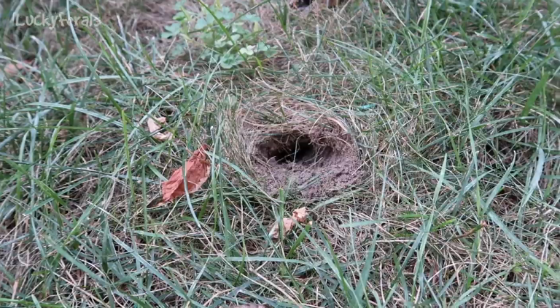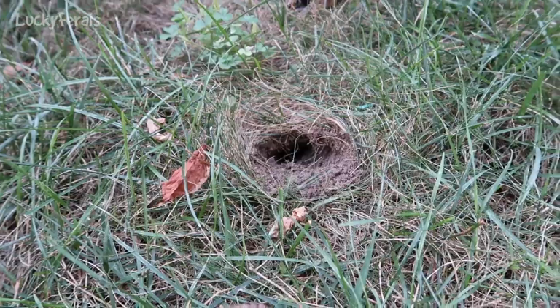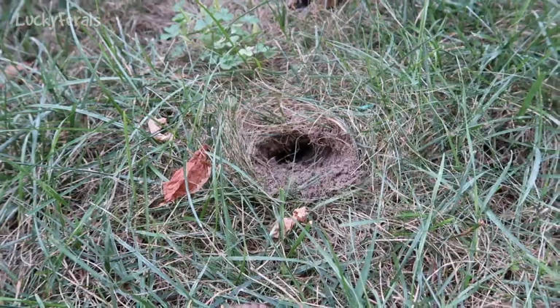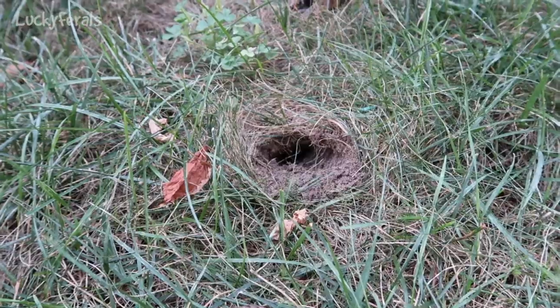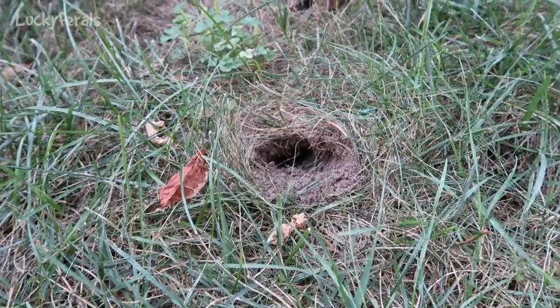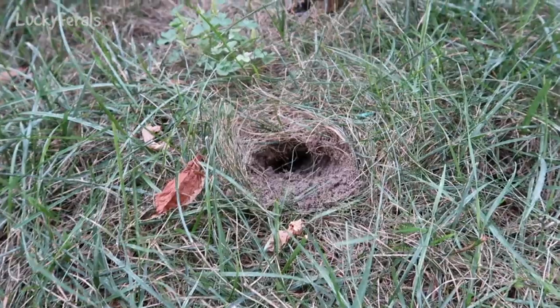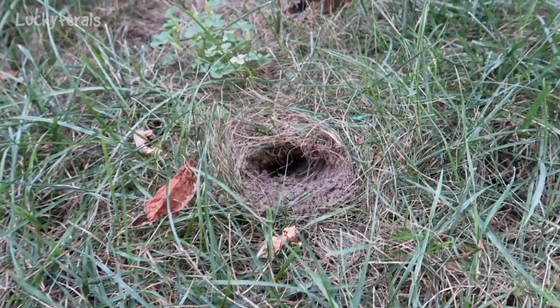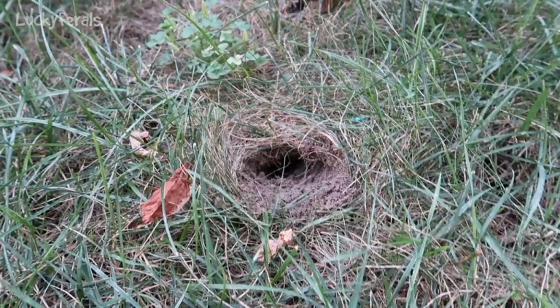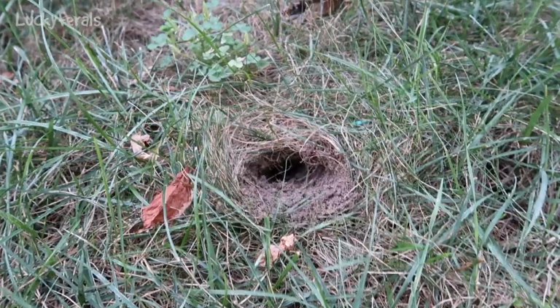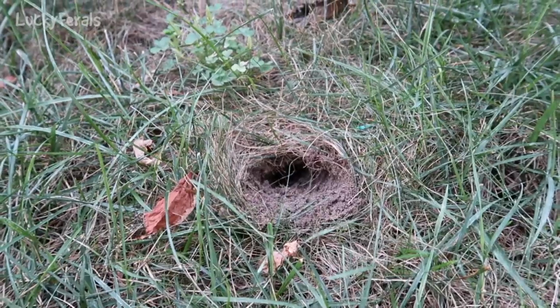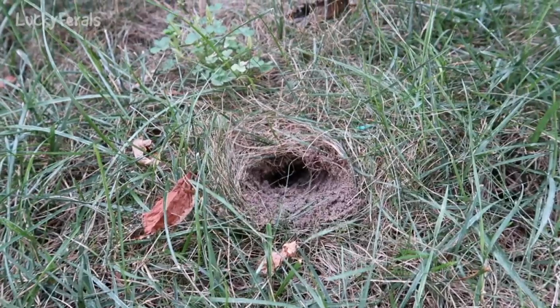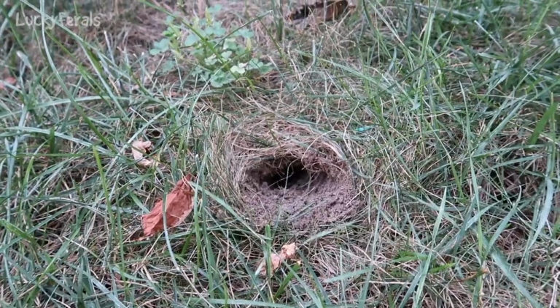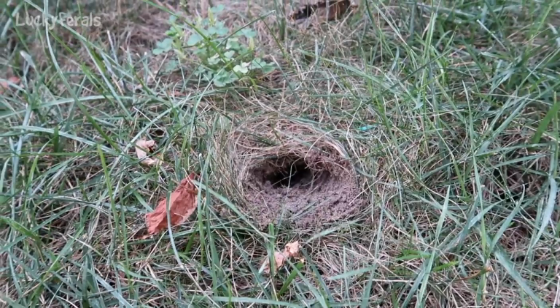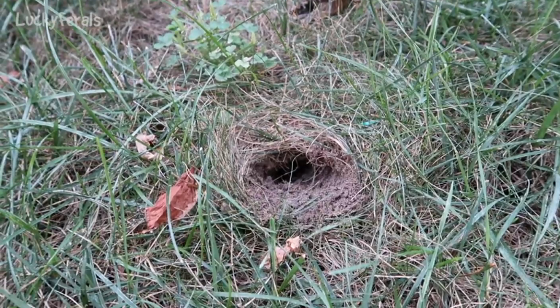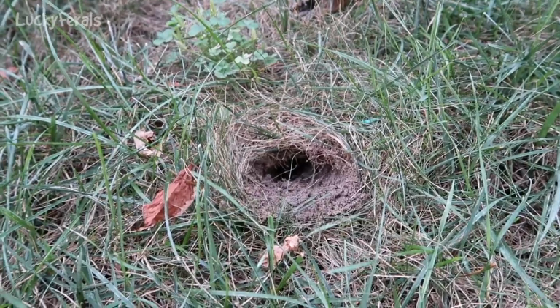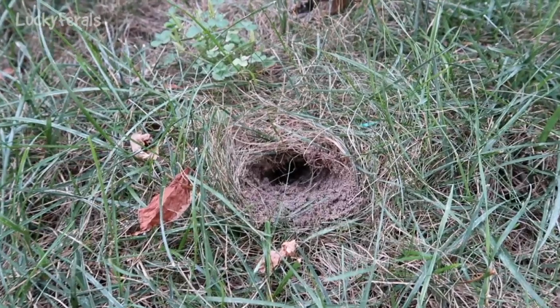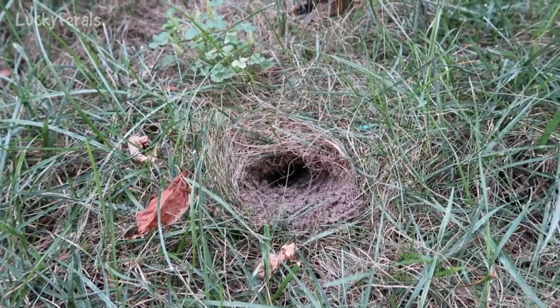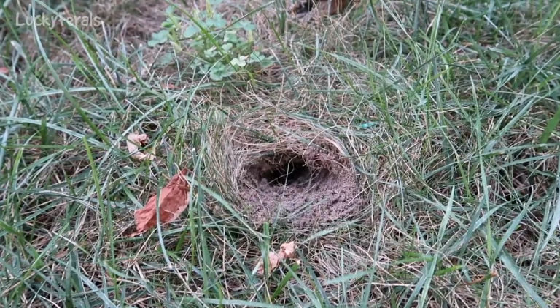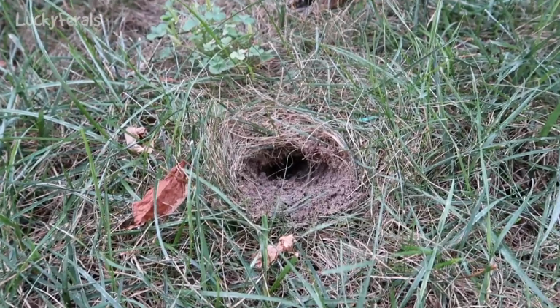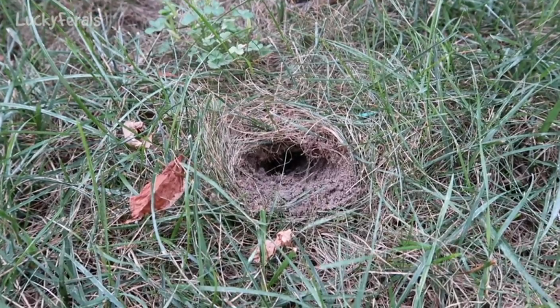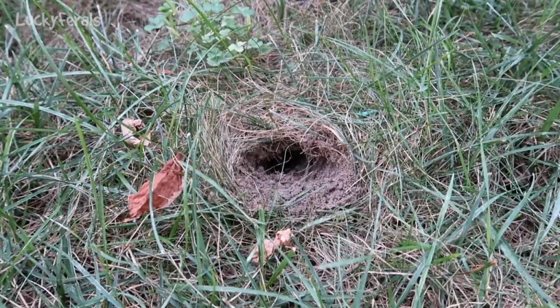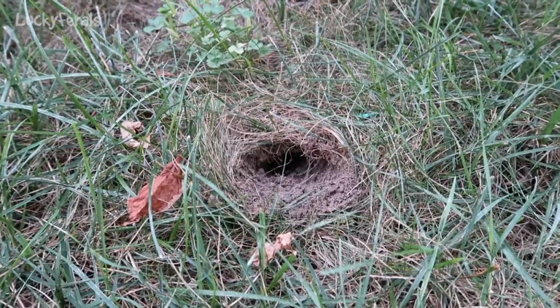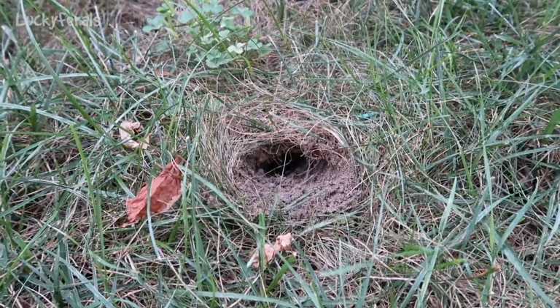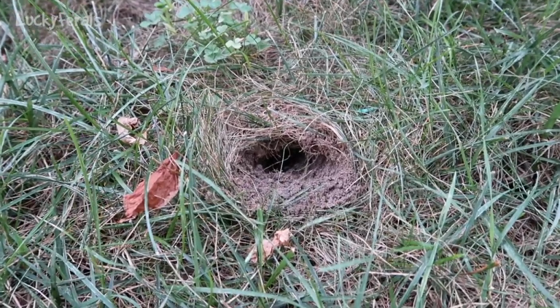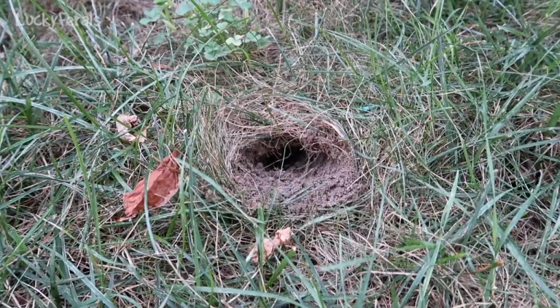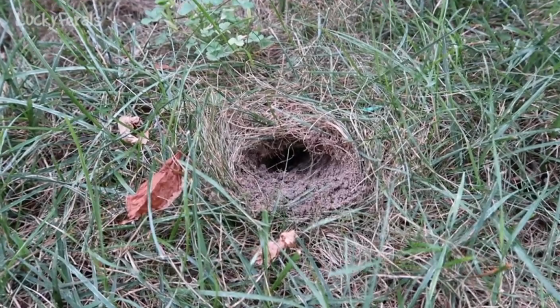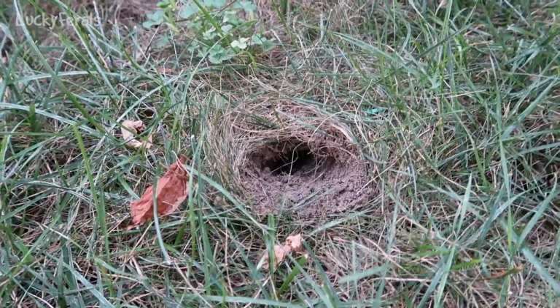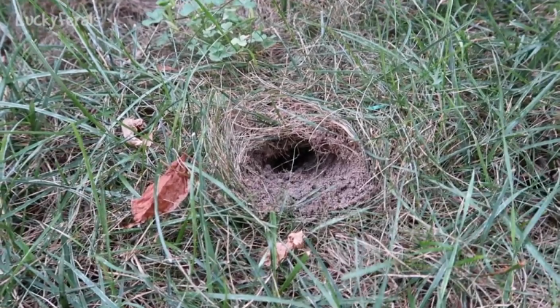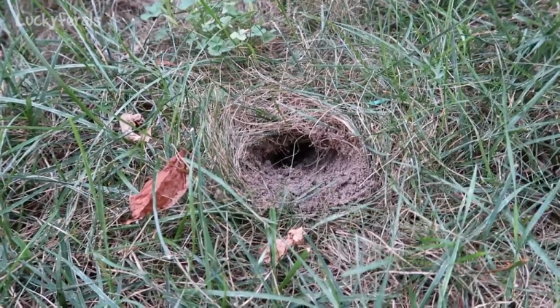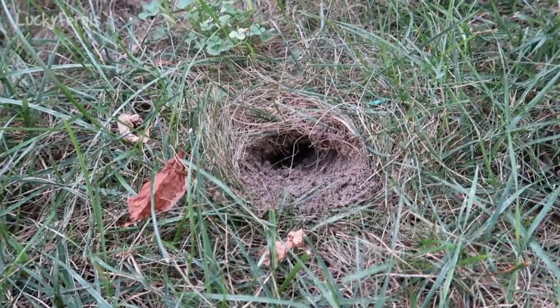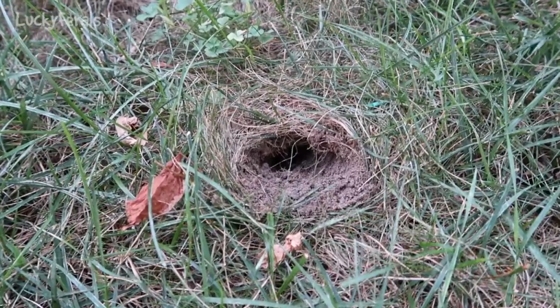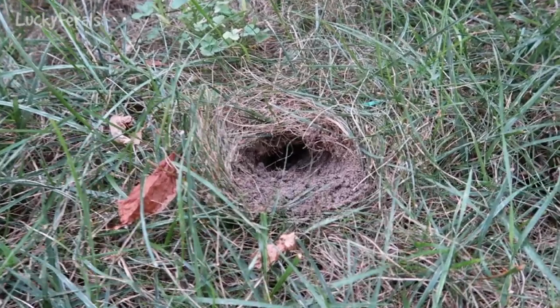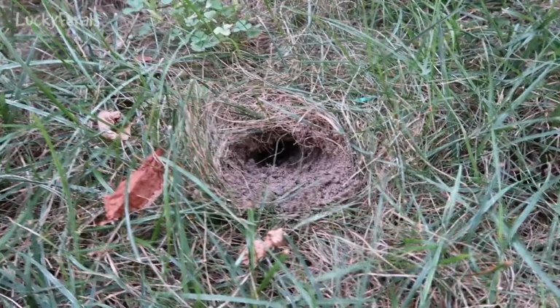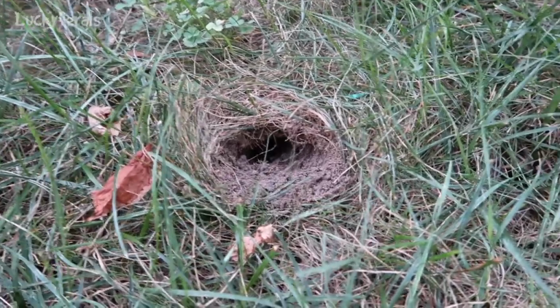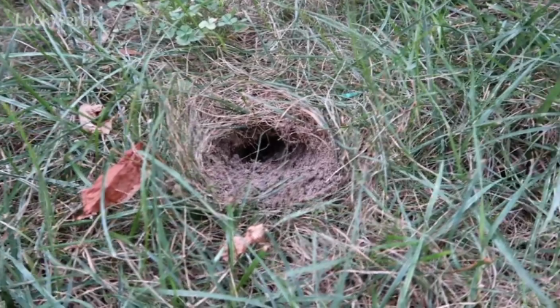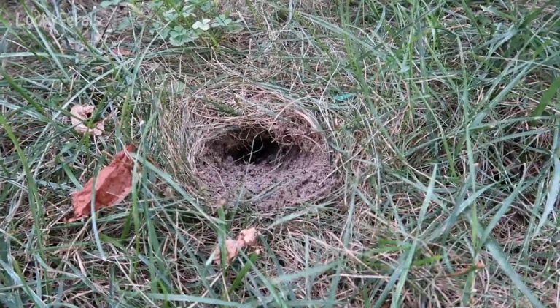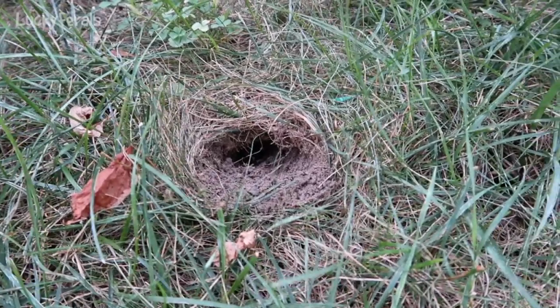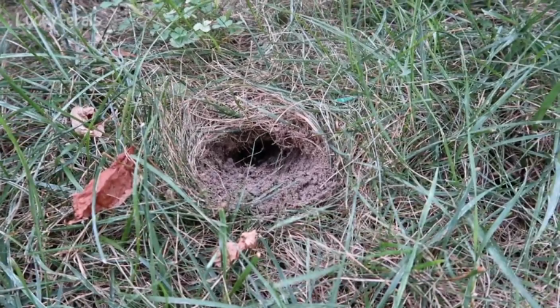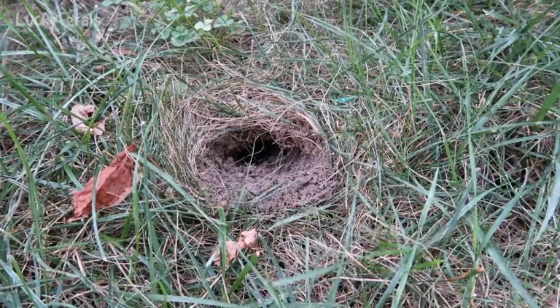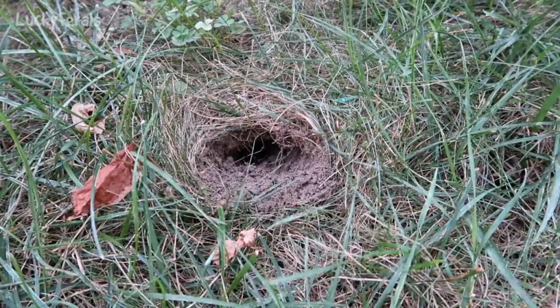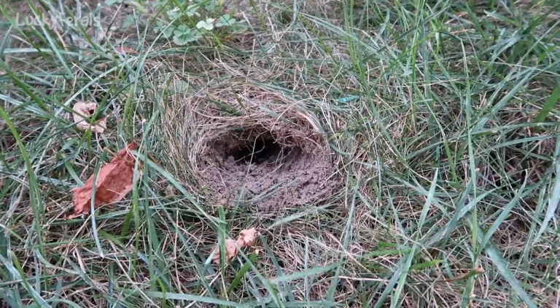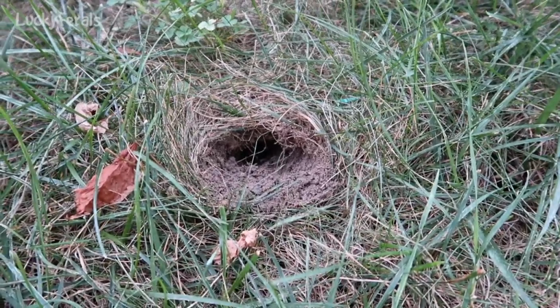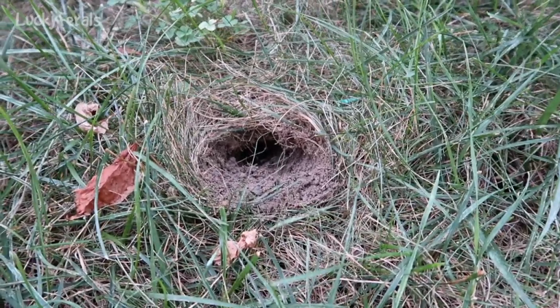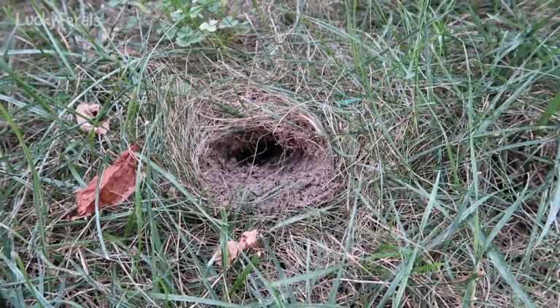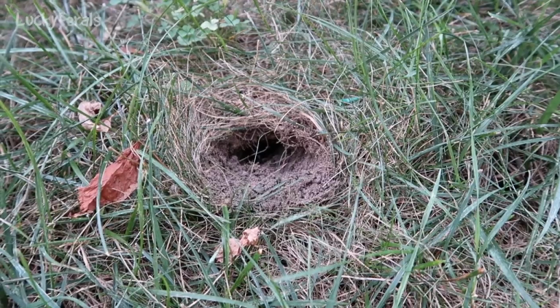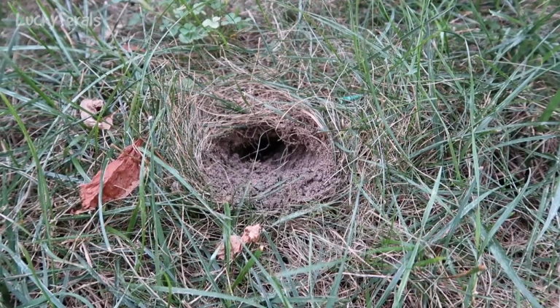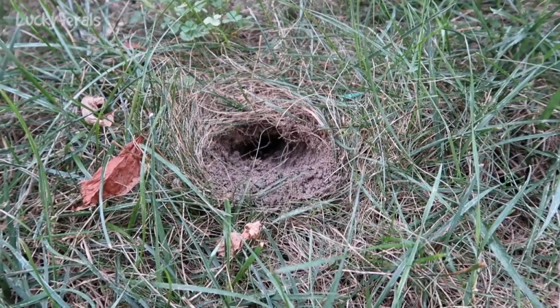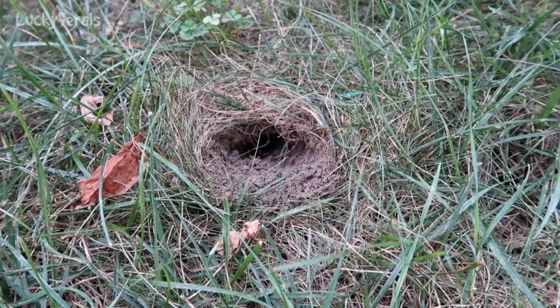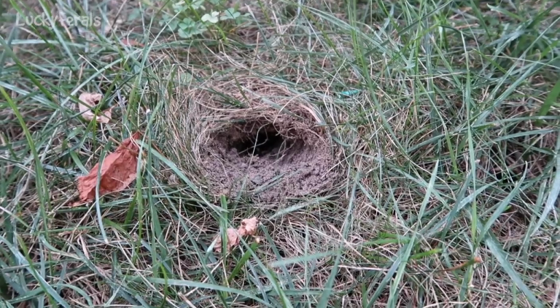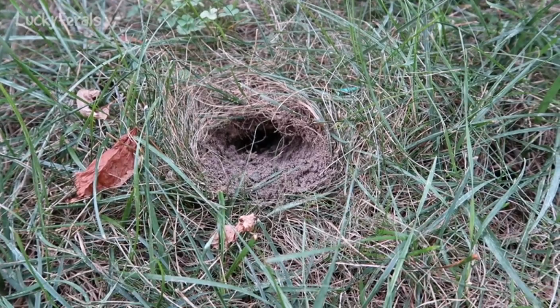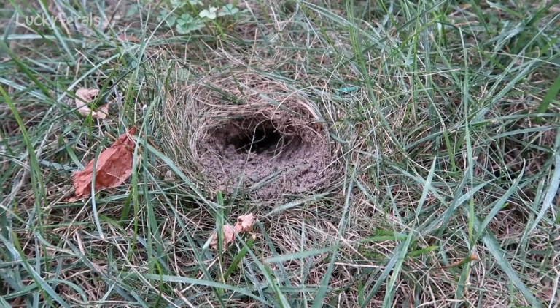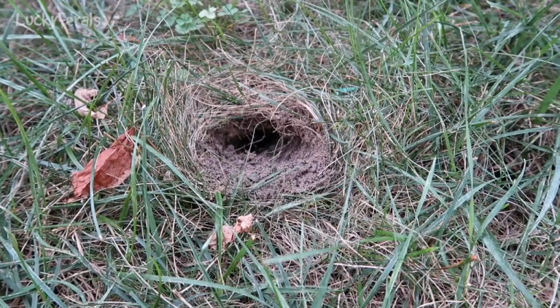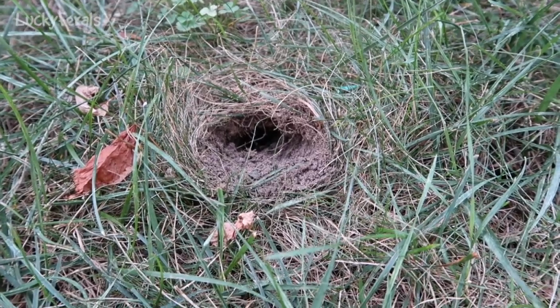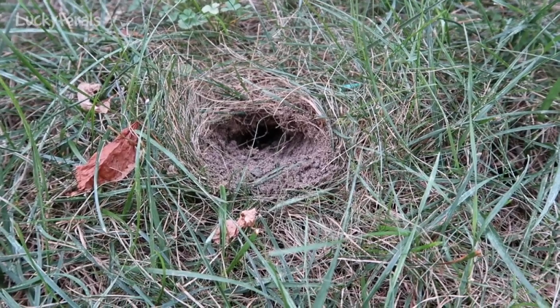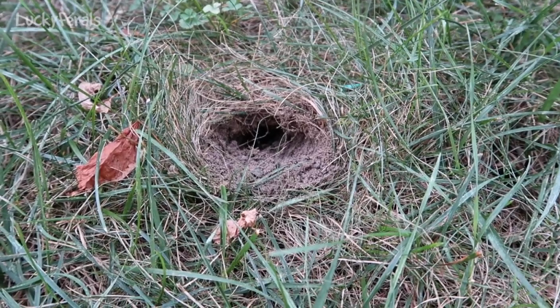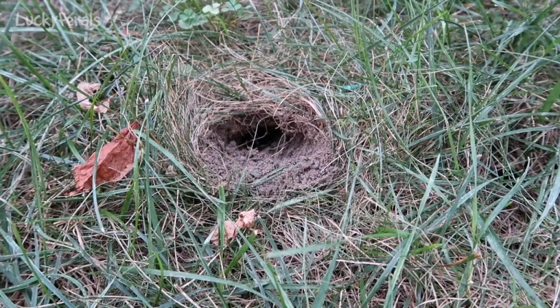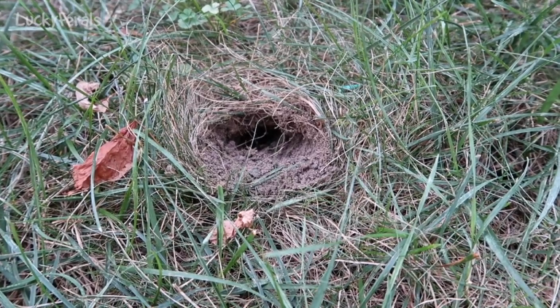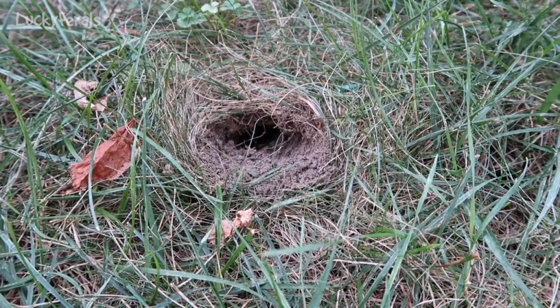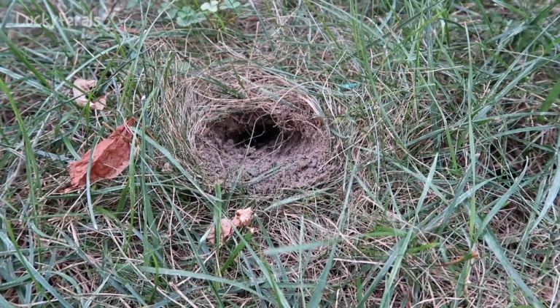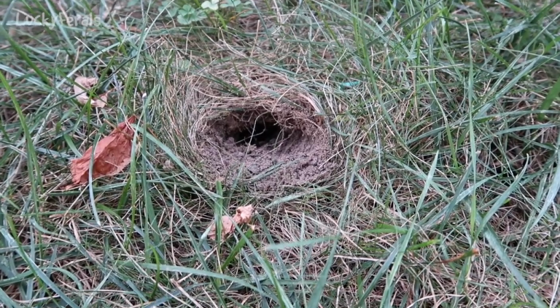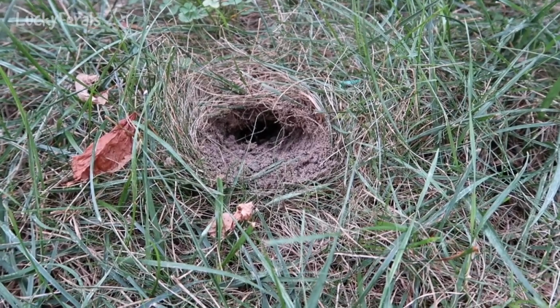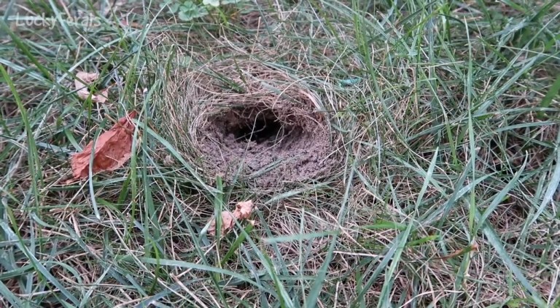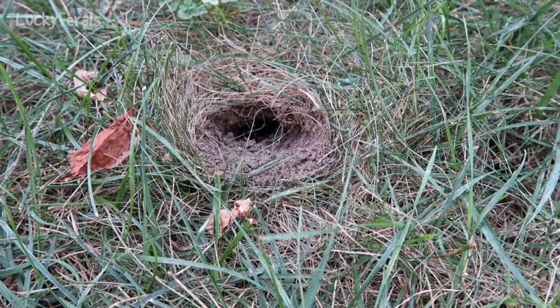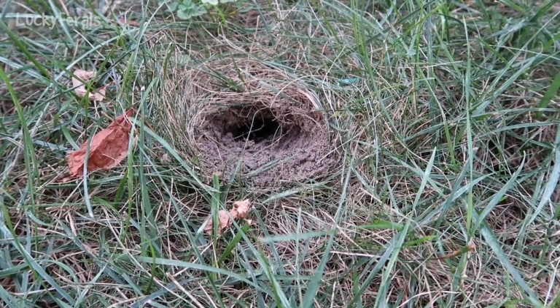Oh no, look at this - I just saw this in my lawn. I hope this is not like a mouse hole.